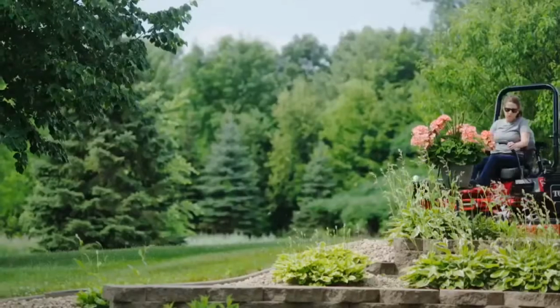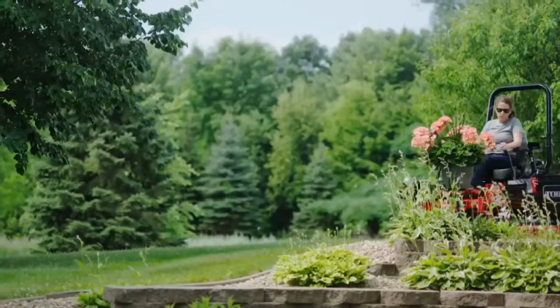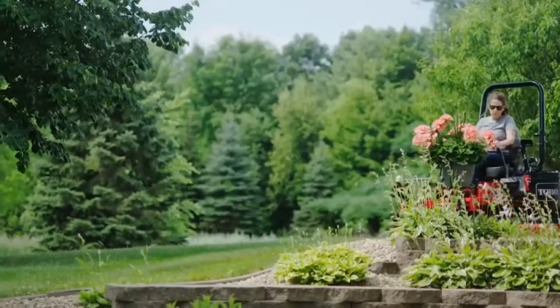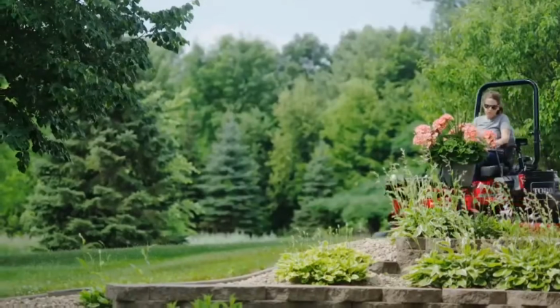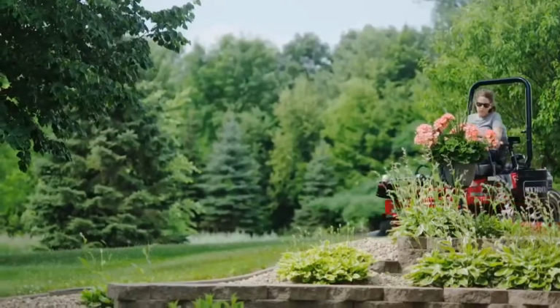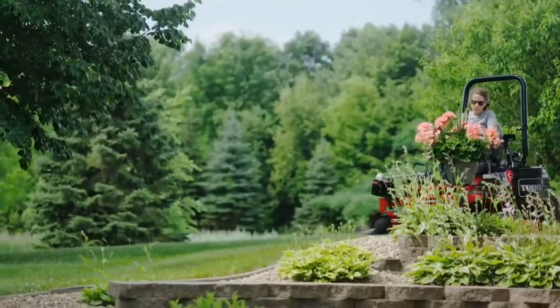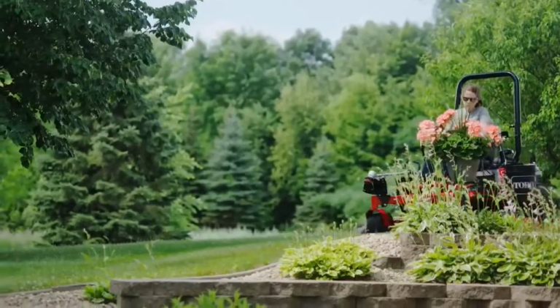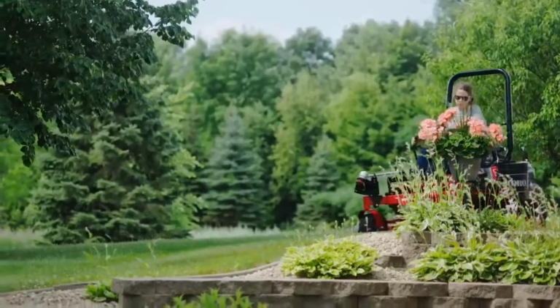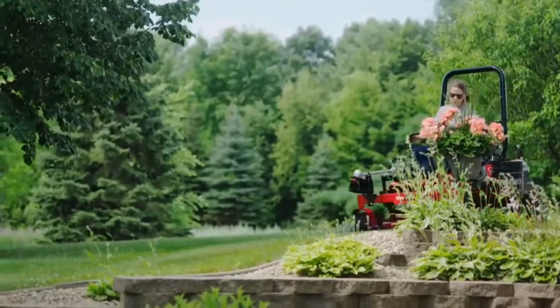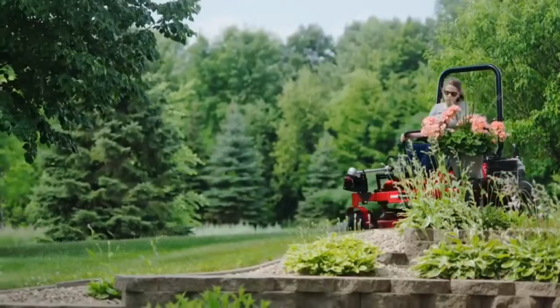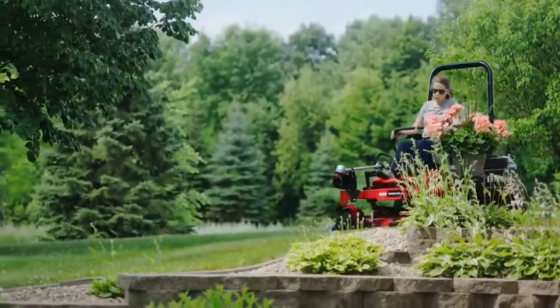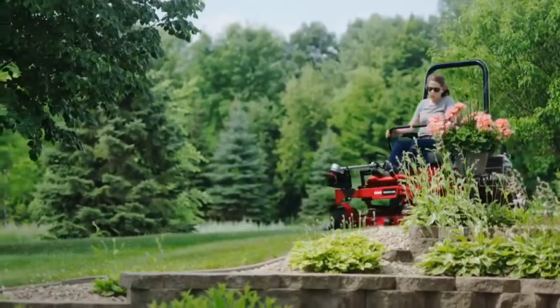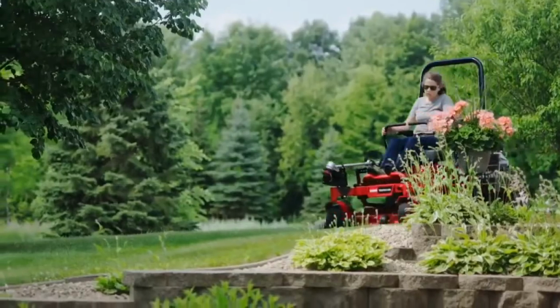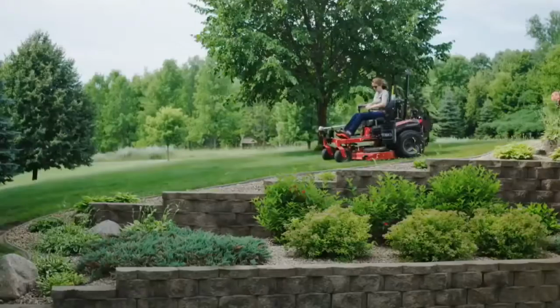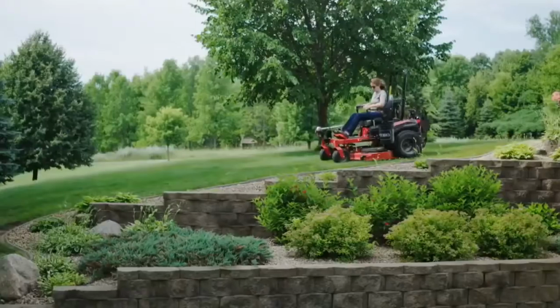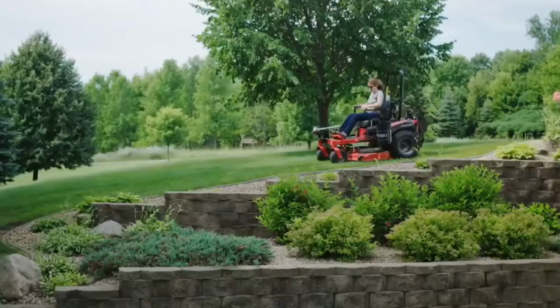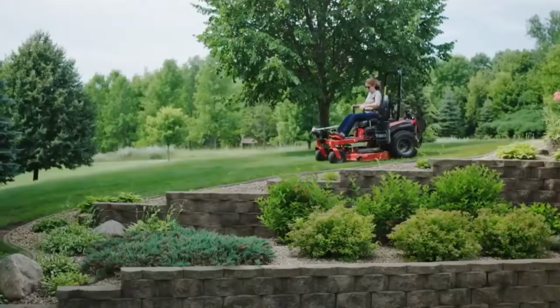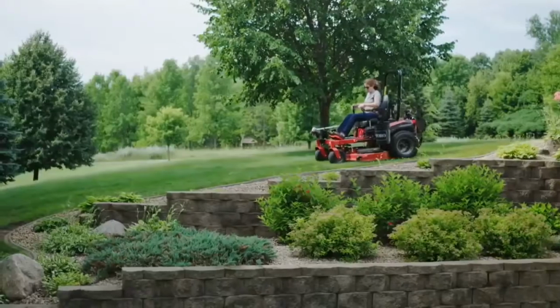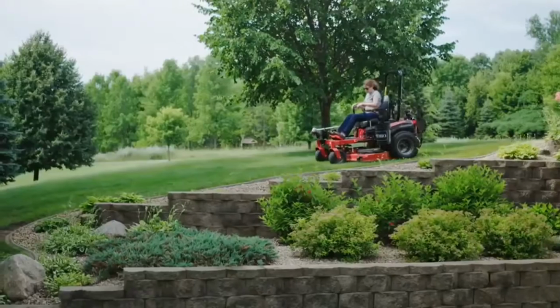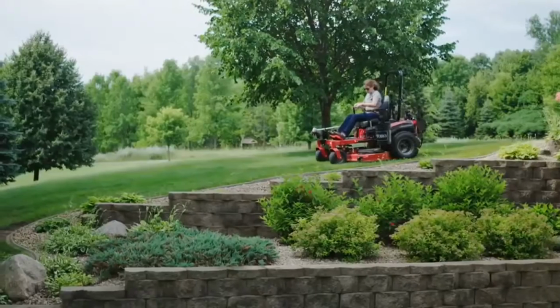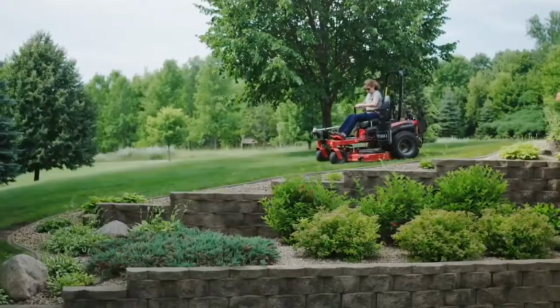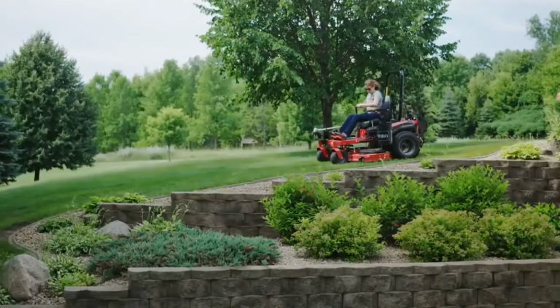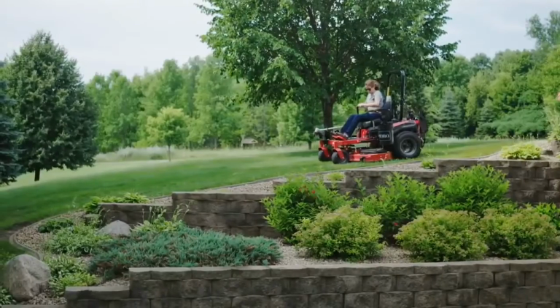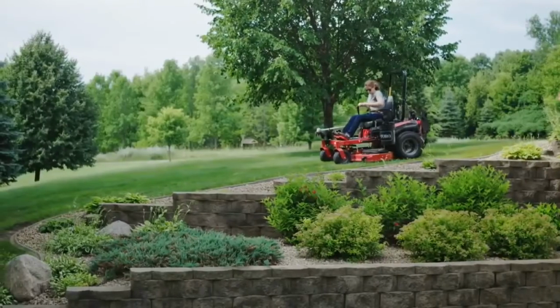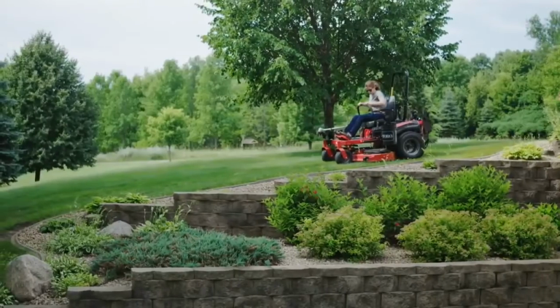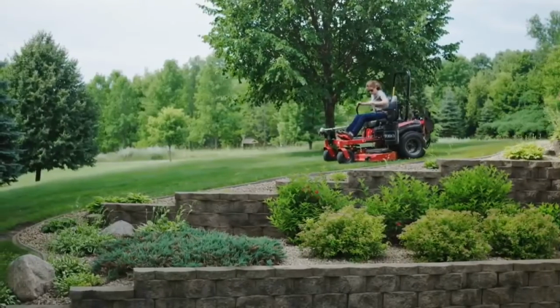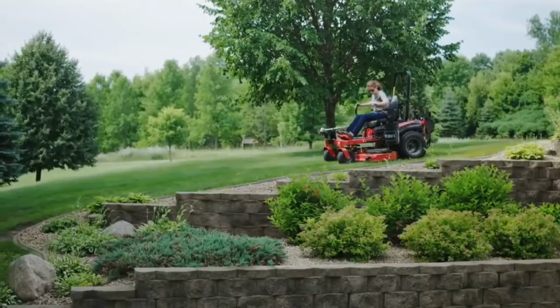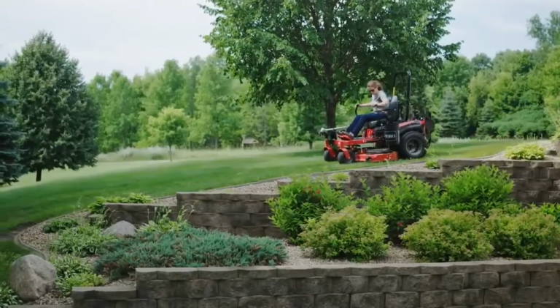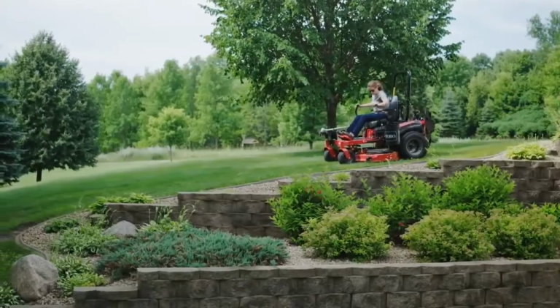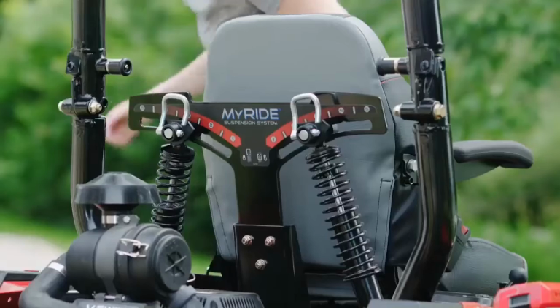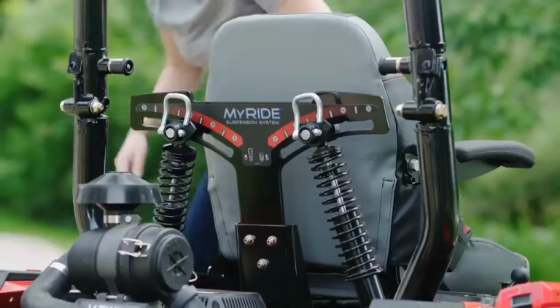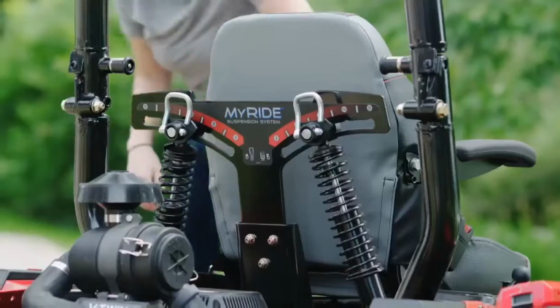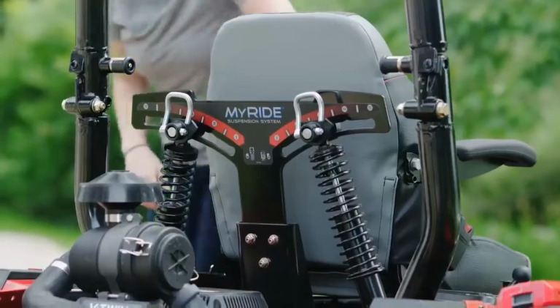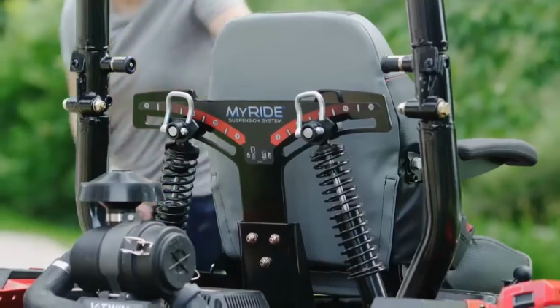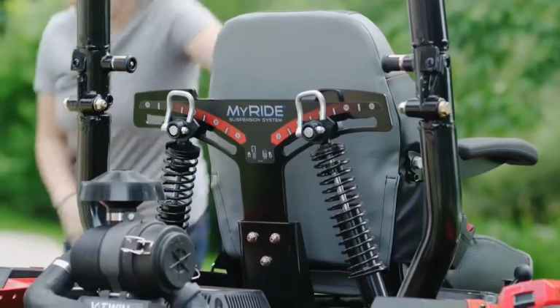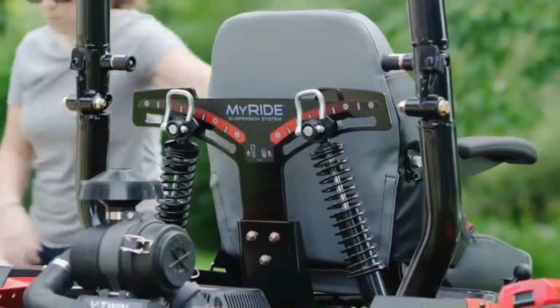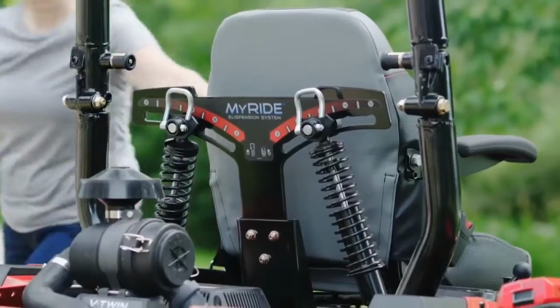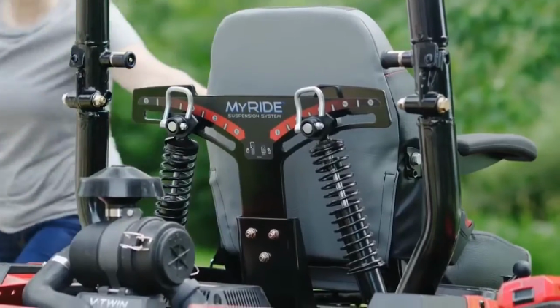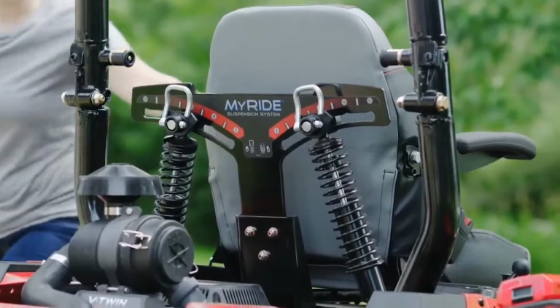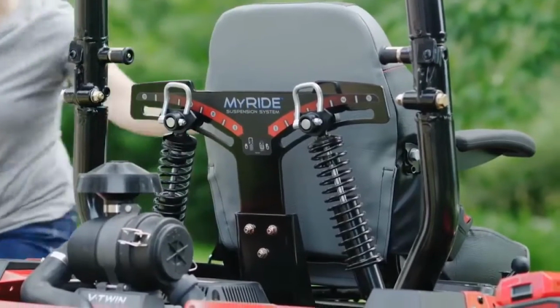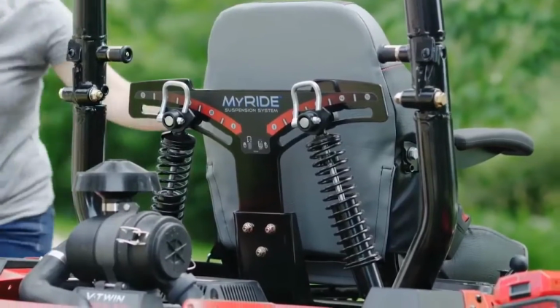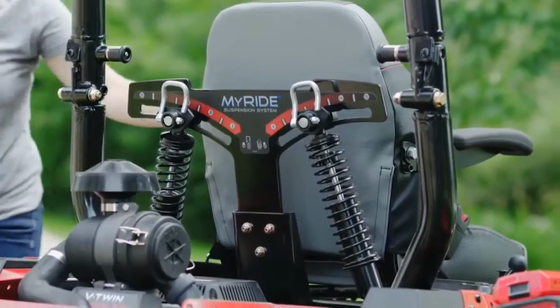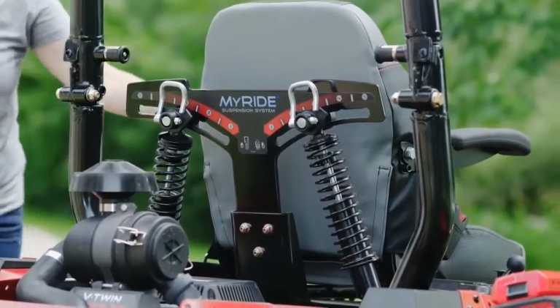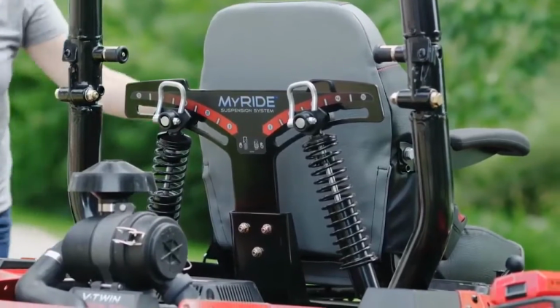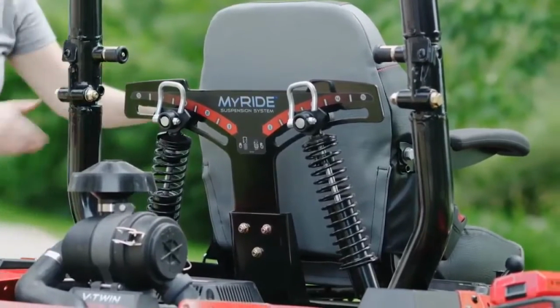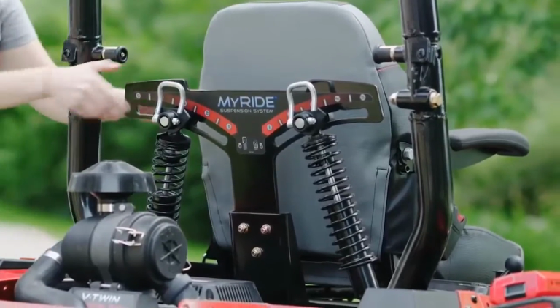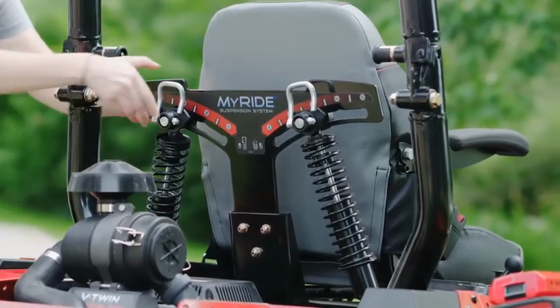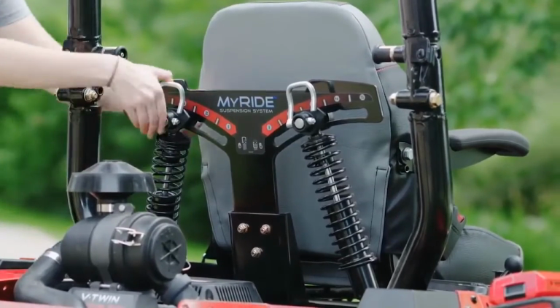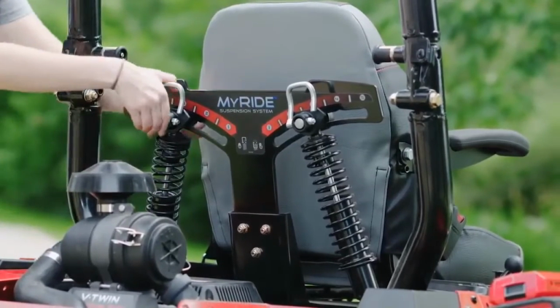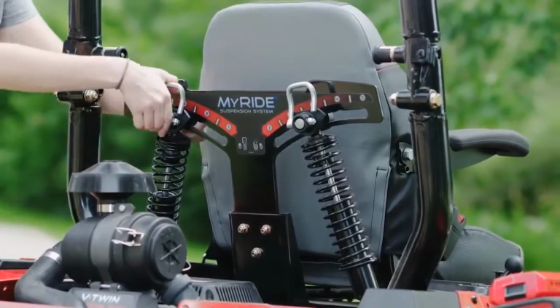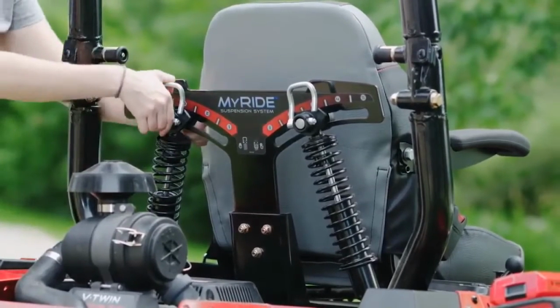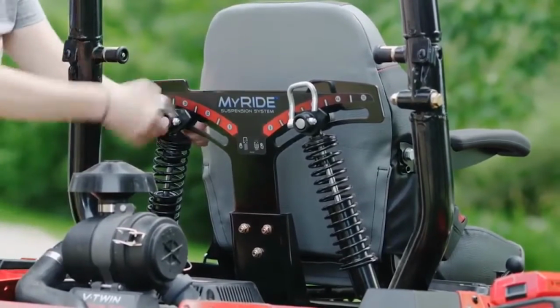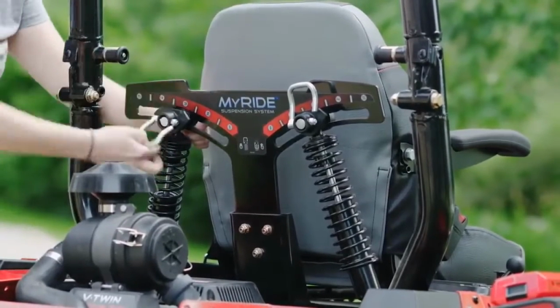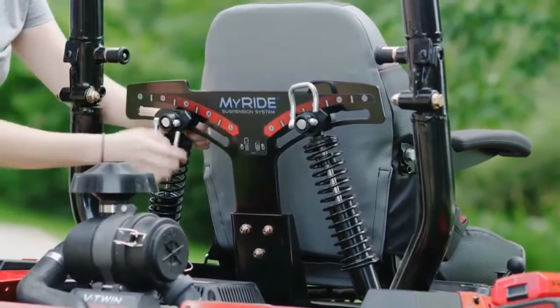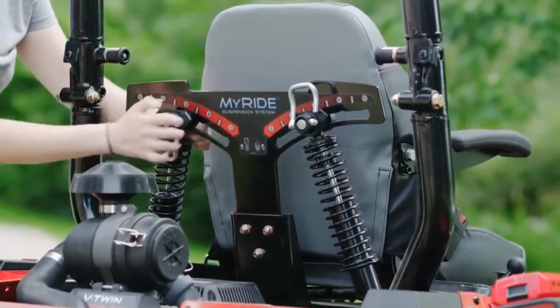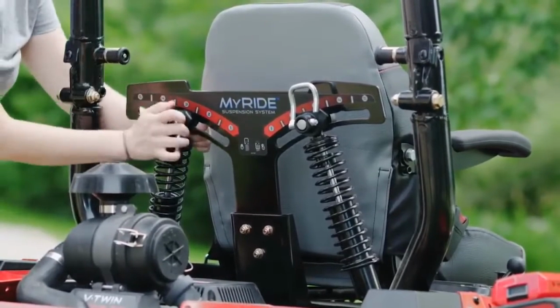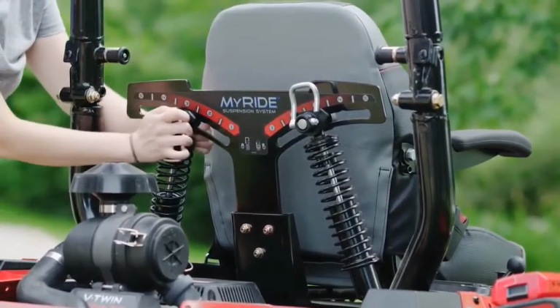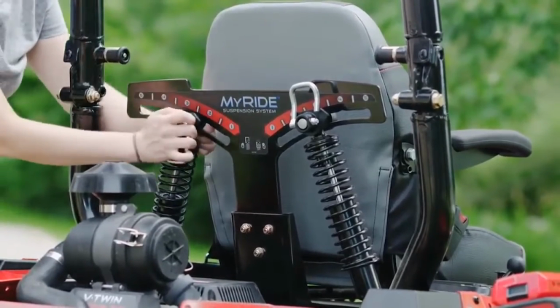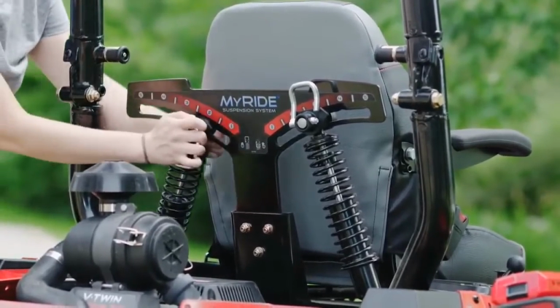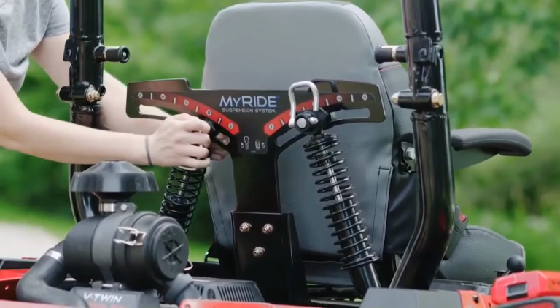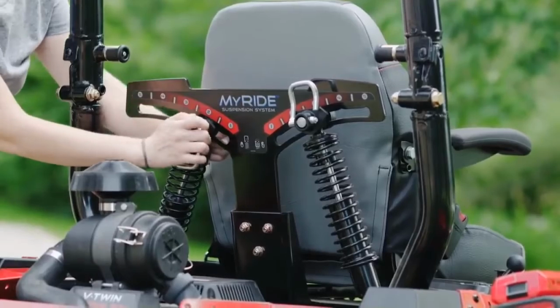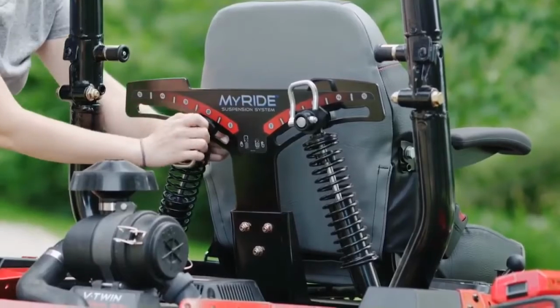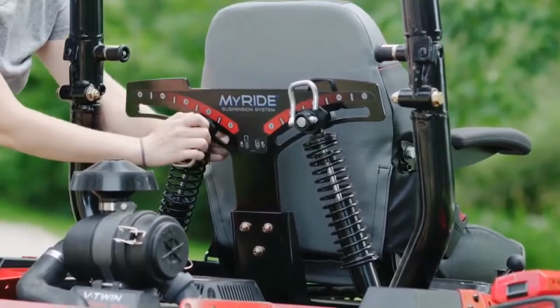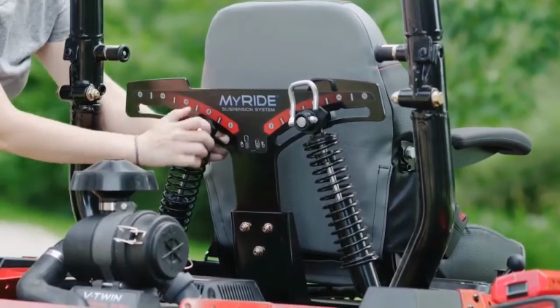You can customize your comfort too, with rear shocks that can be quickly adjusted to your personal preference with no tools.